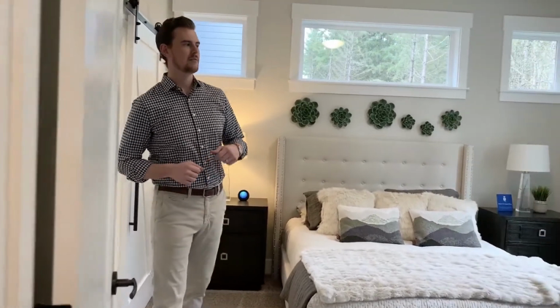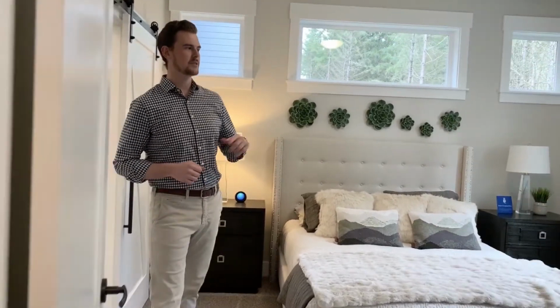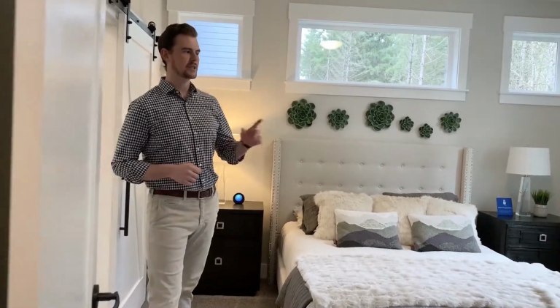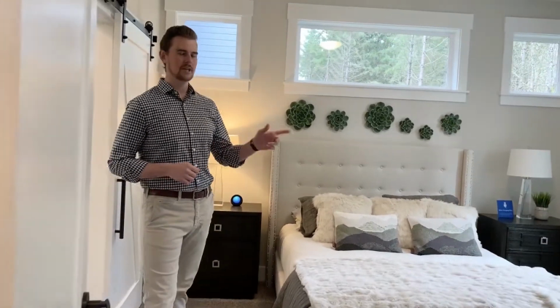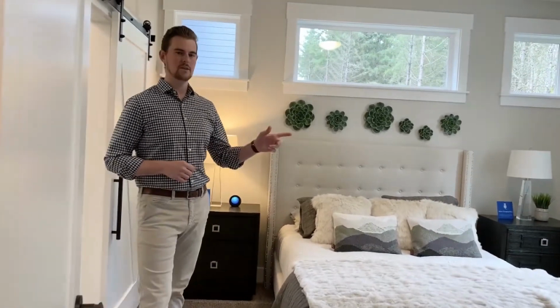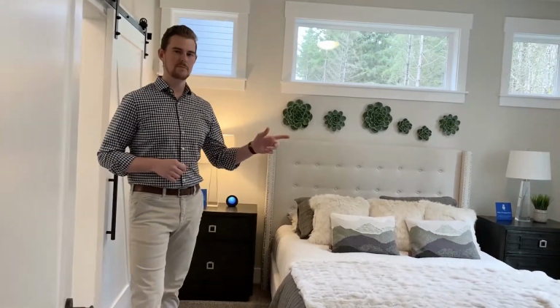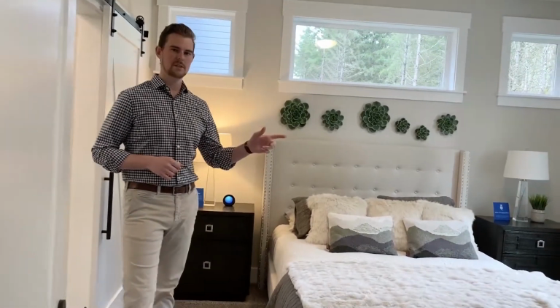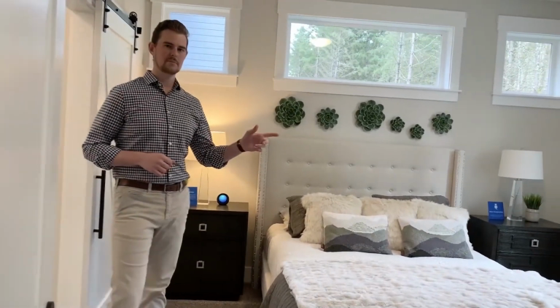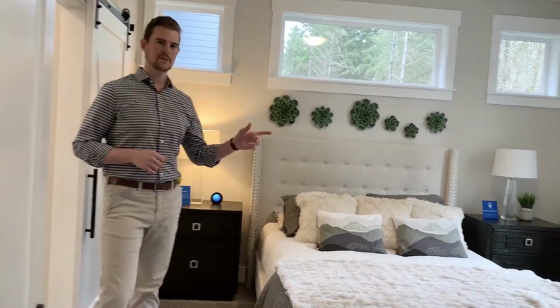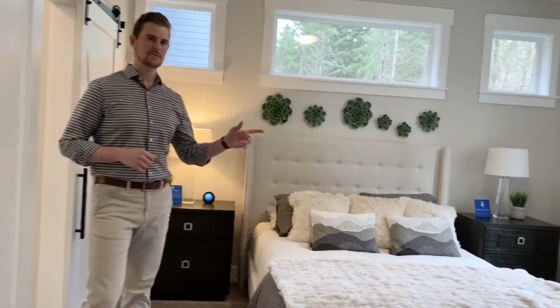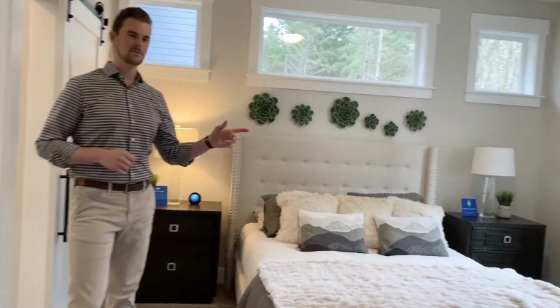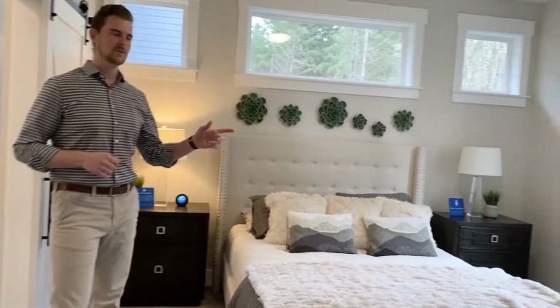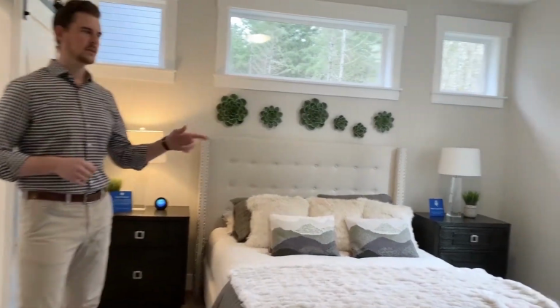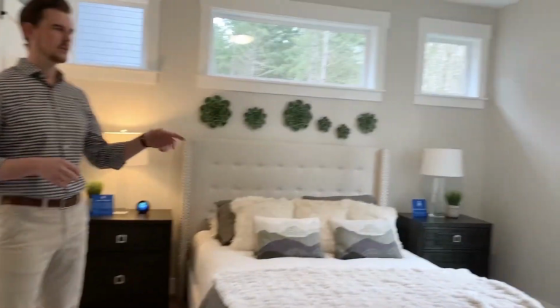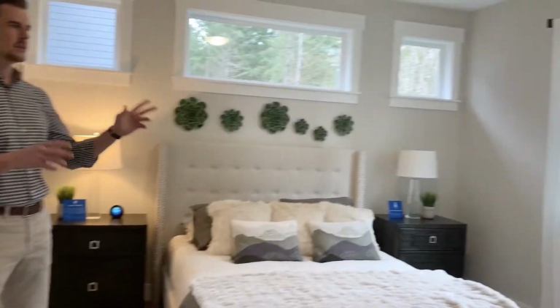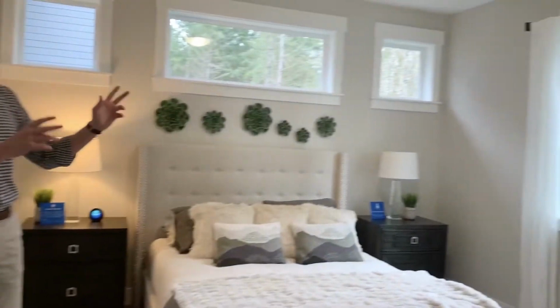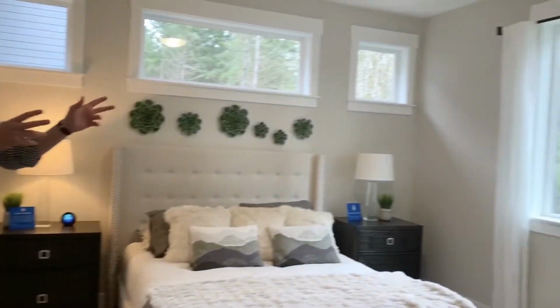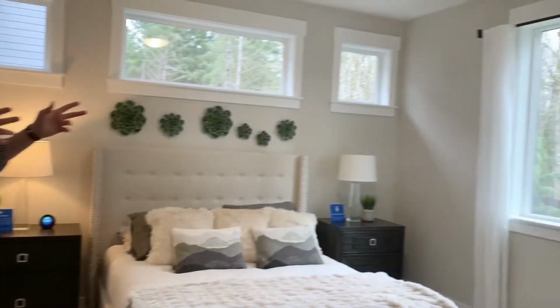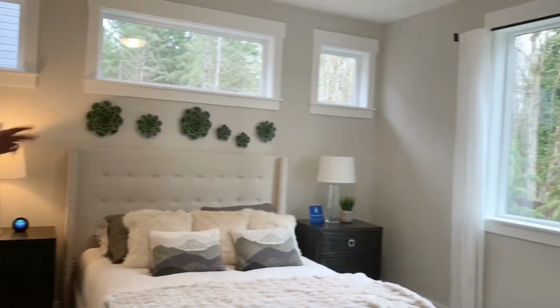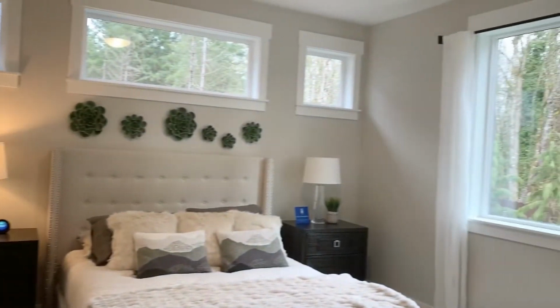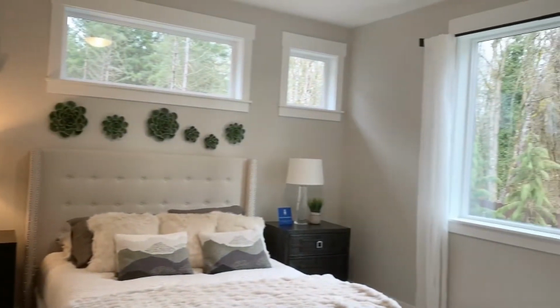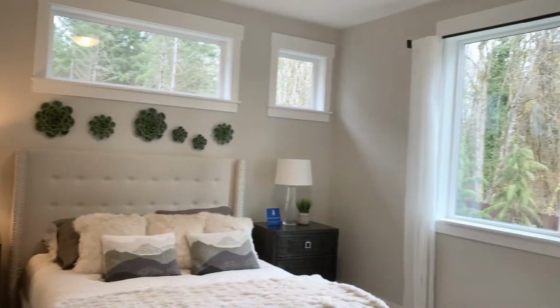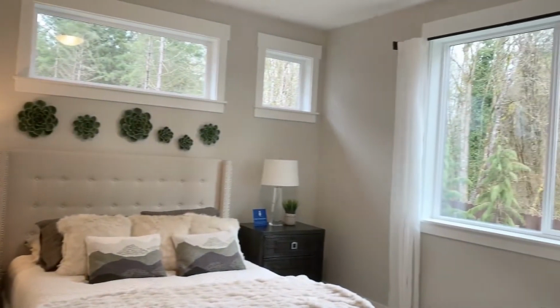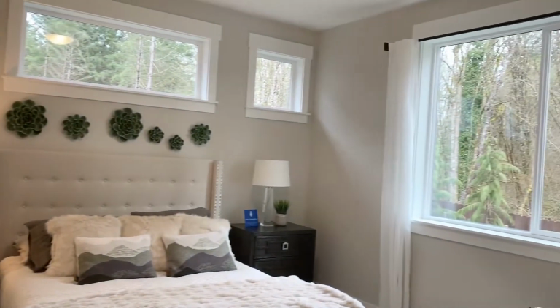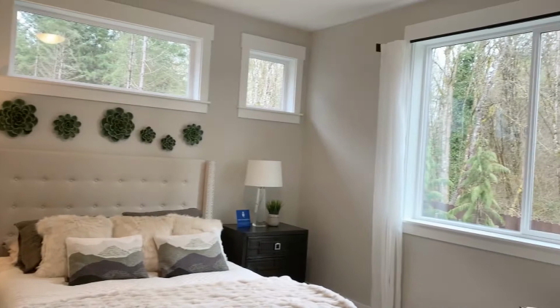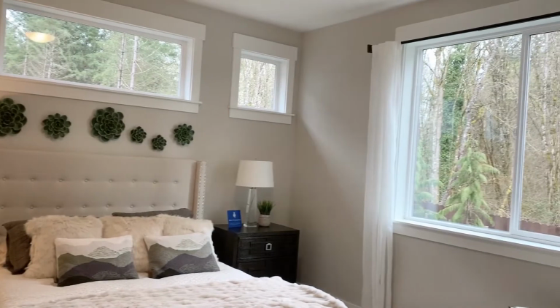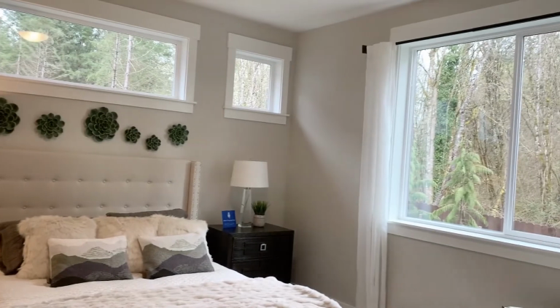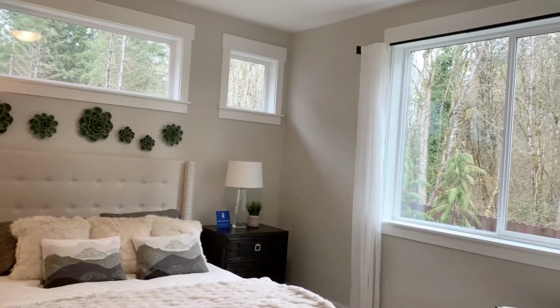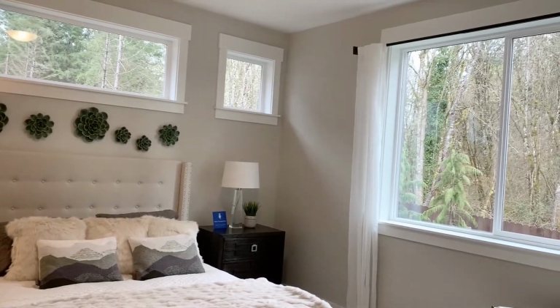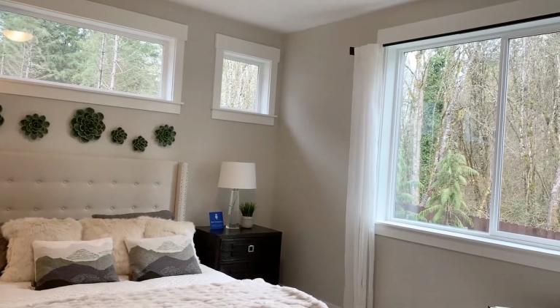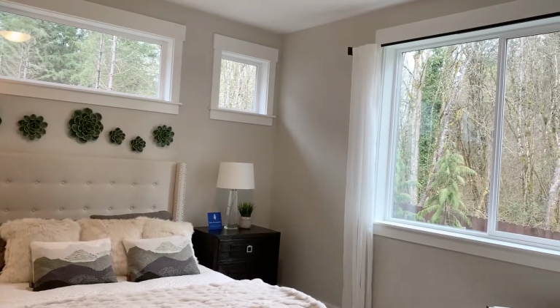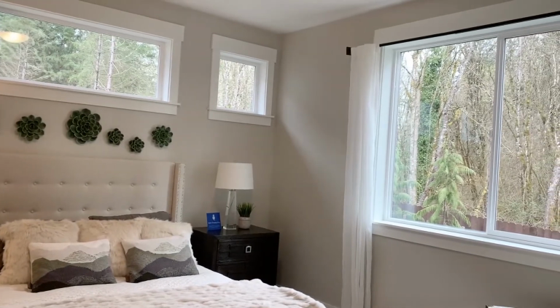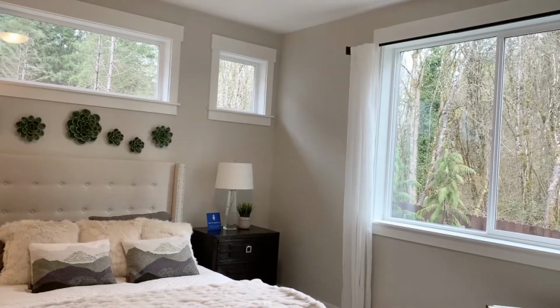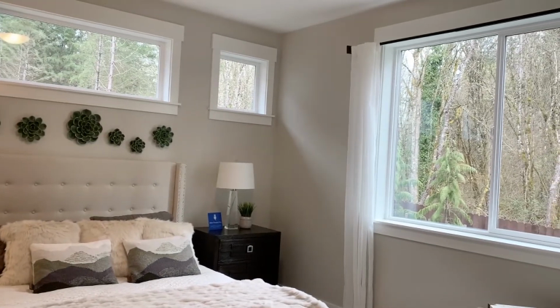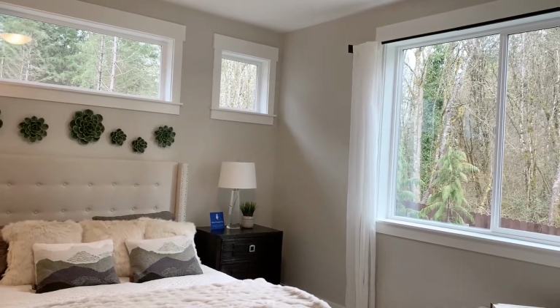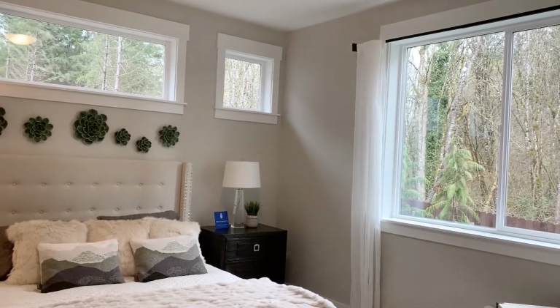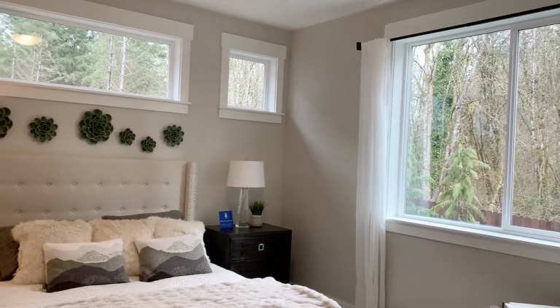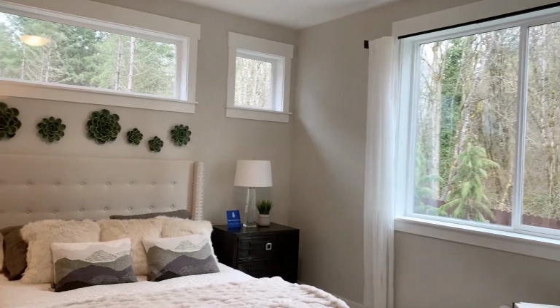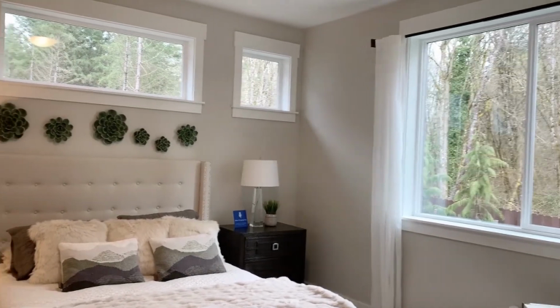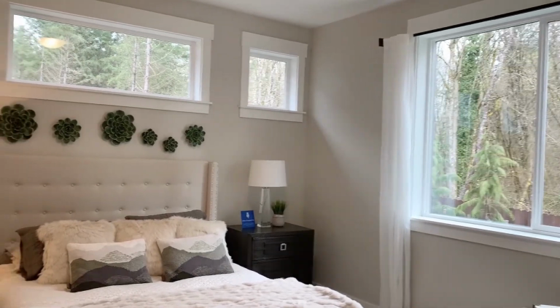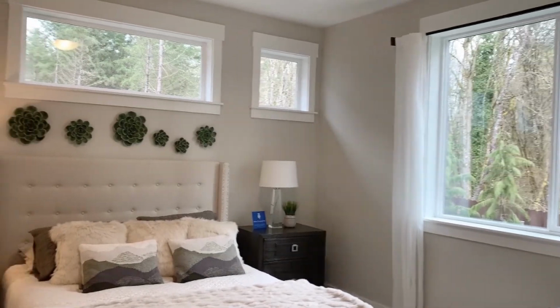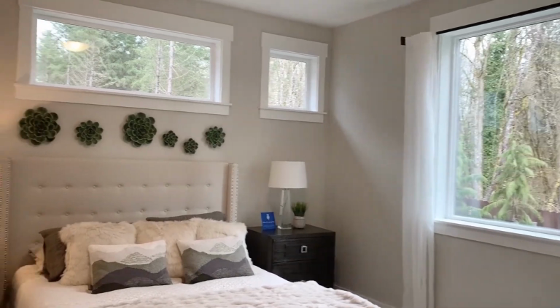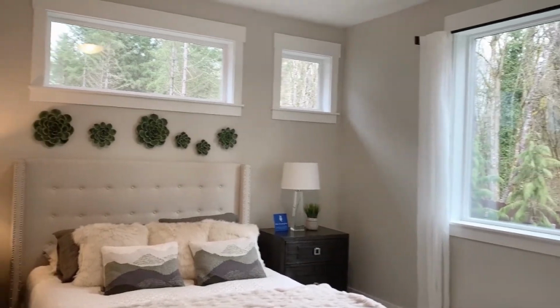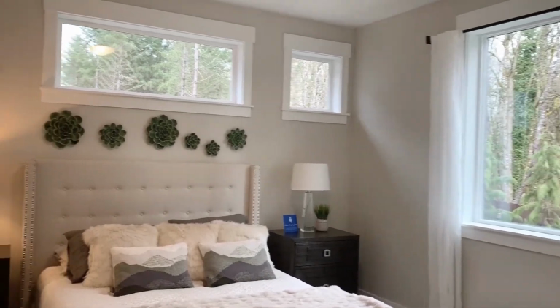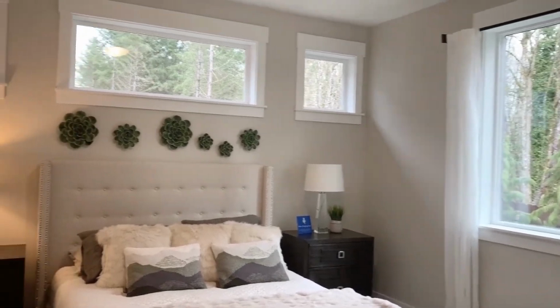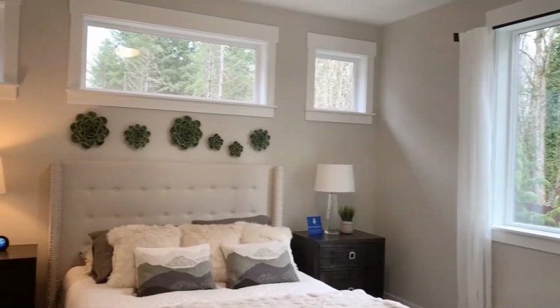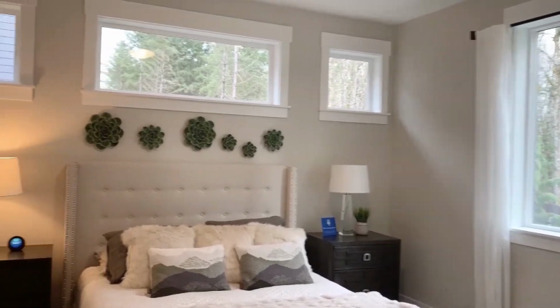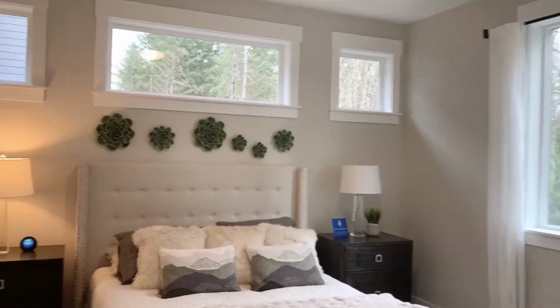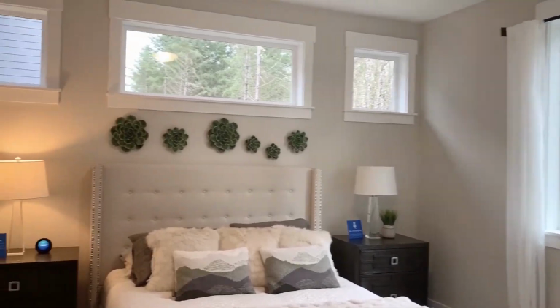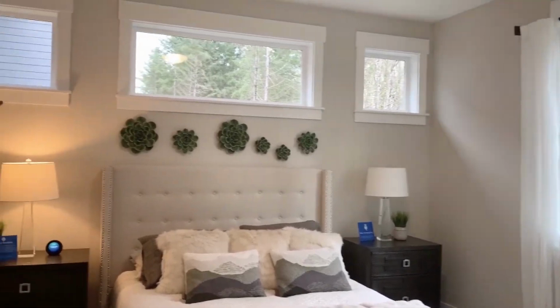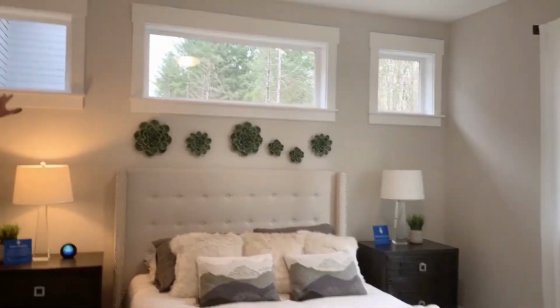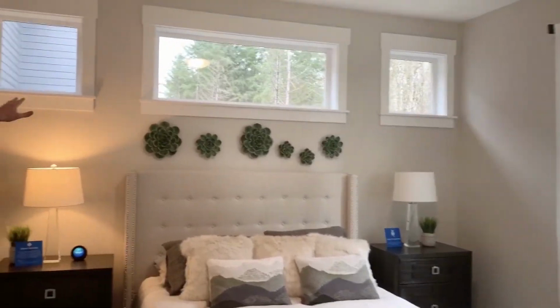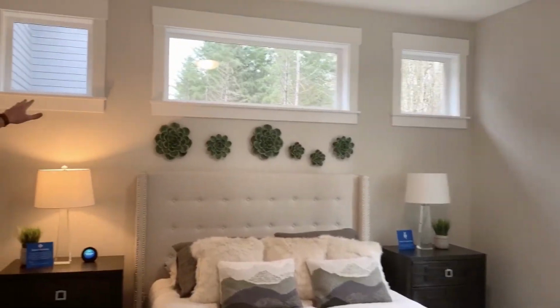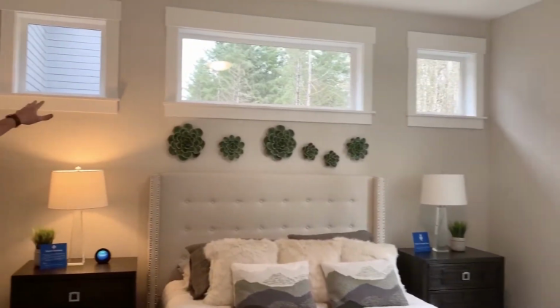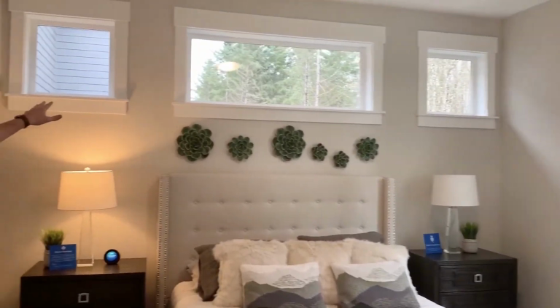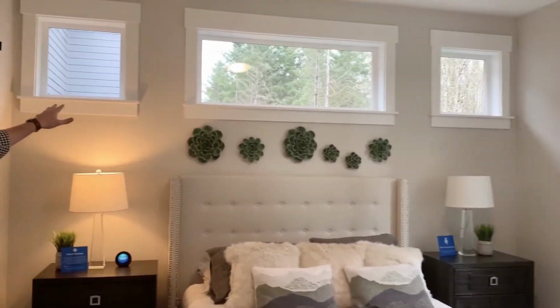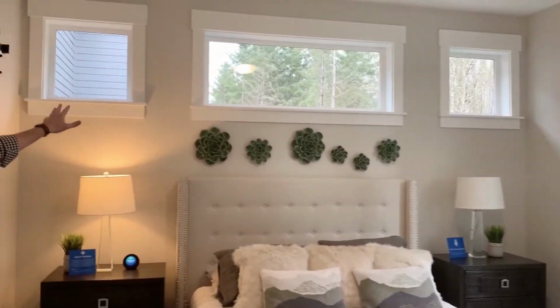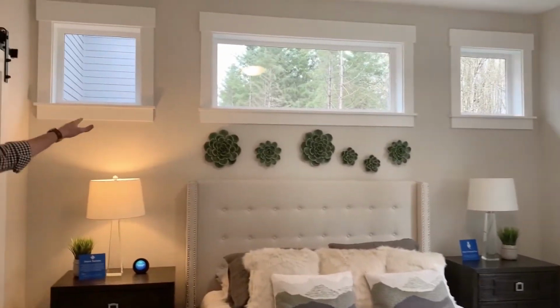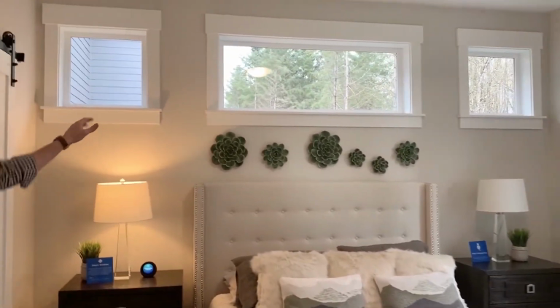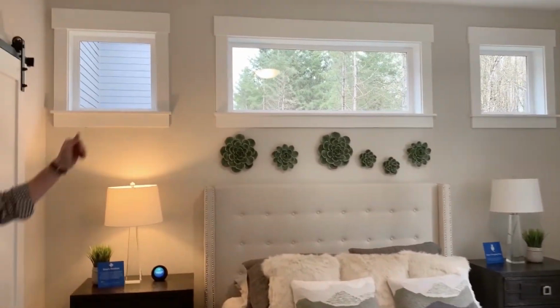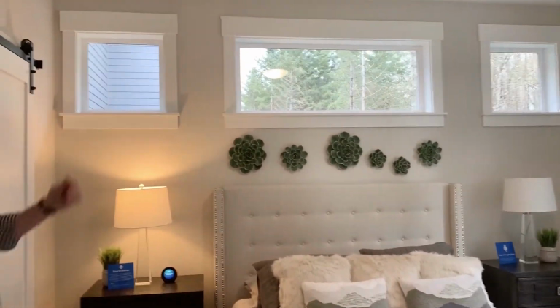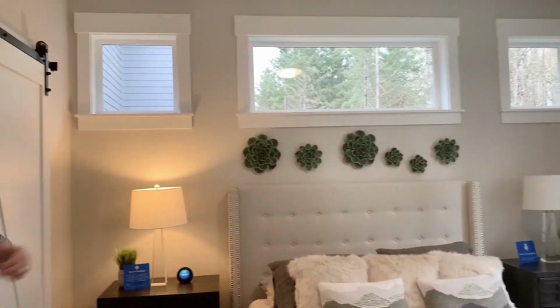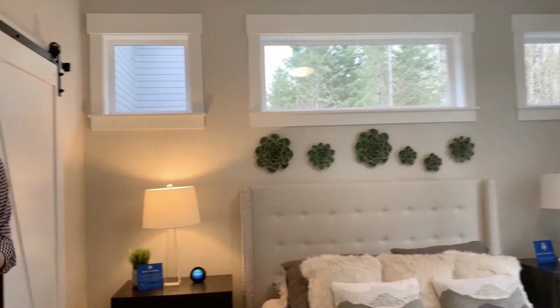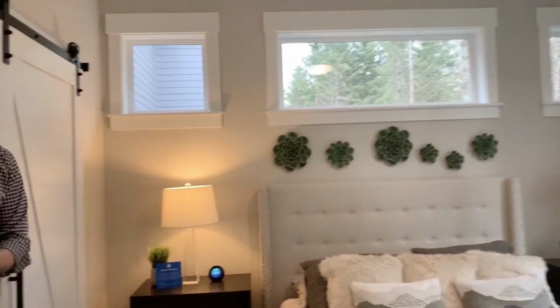First thing I love about this master suite: a large window letting in plenty of natural light. You'll also notice the transom windows above the bed letting in additional light.